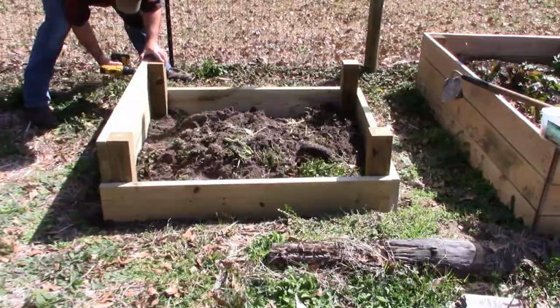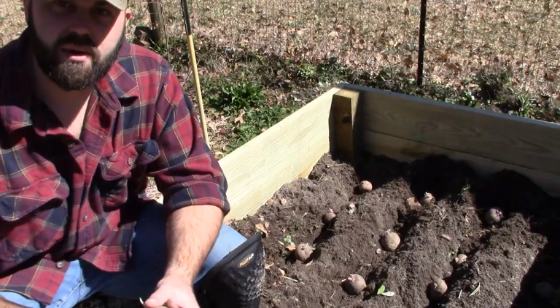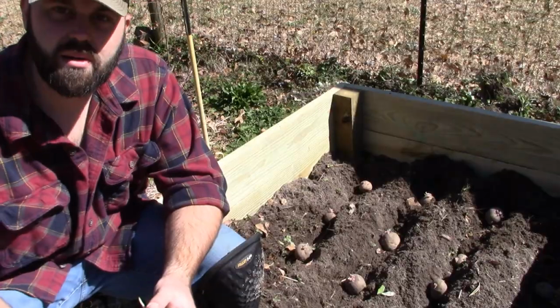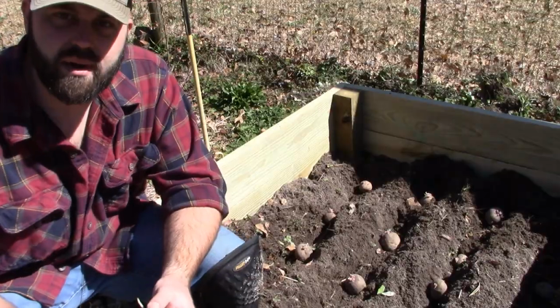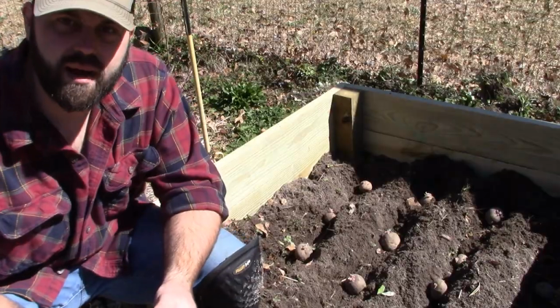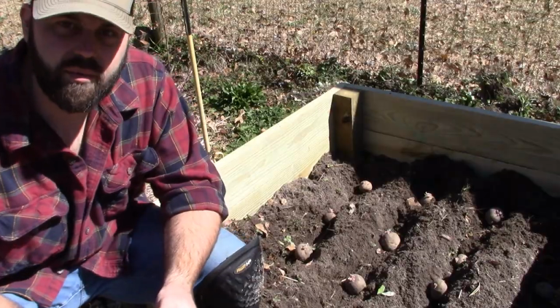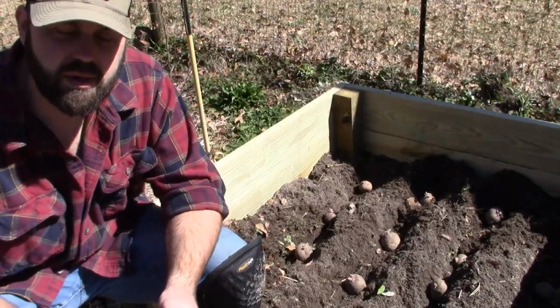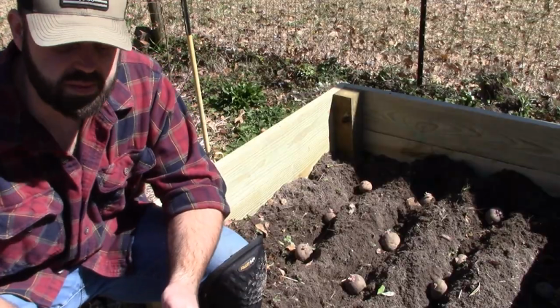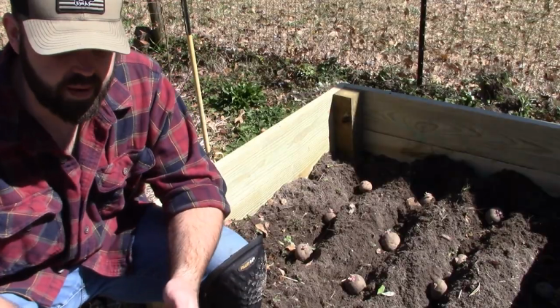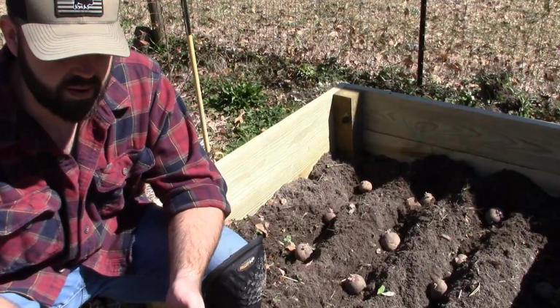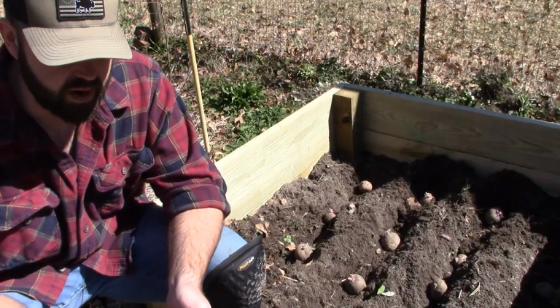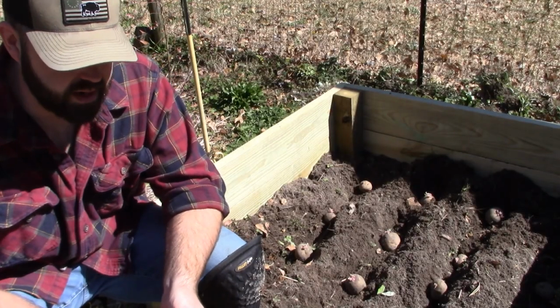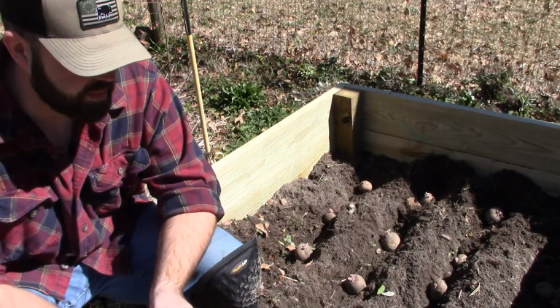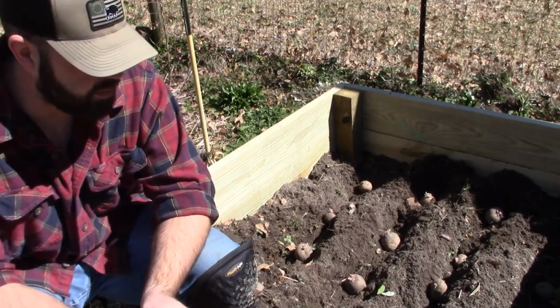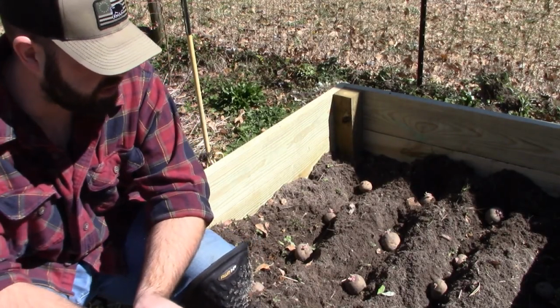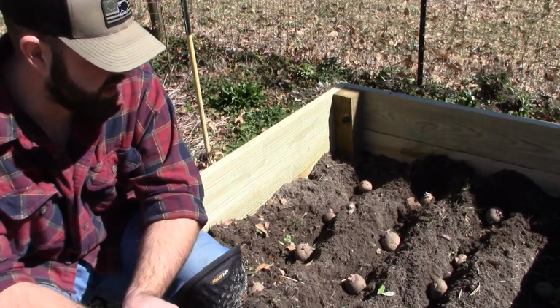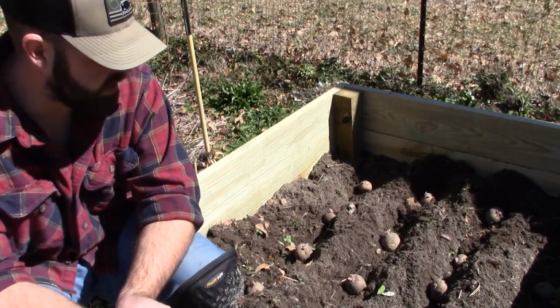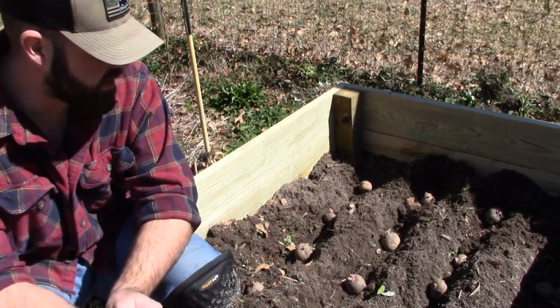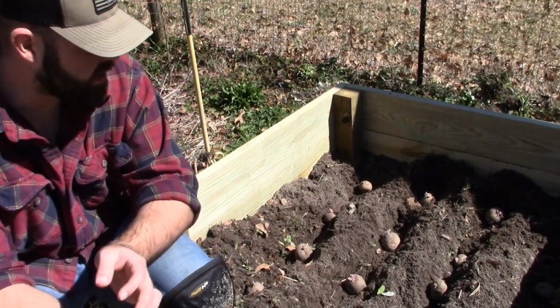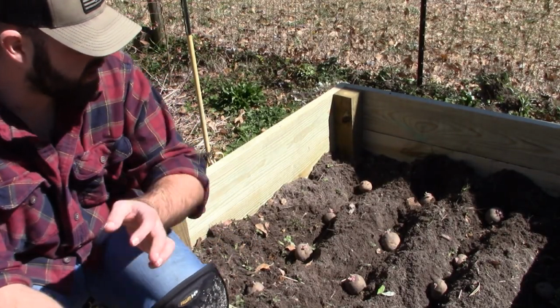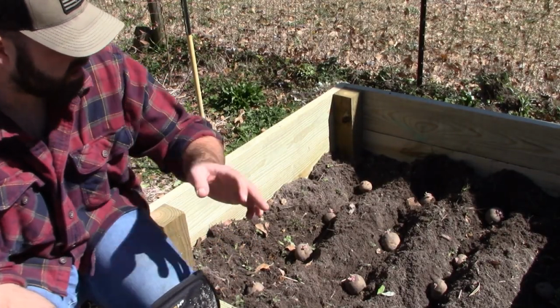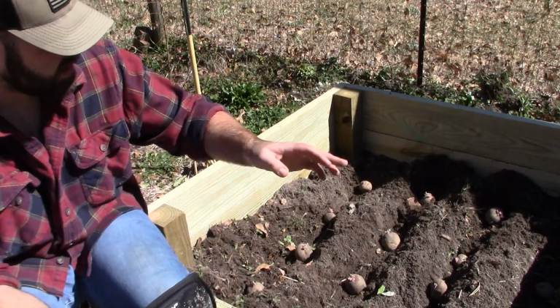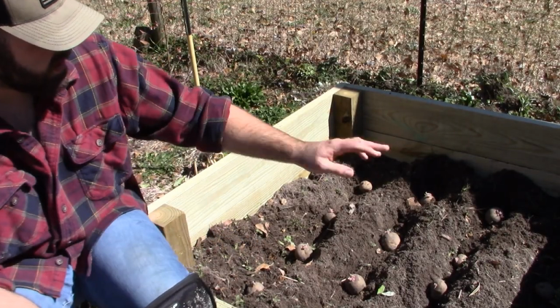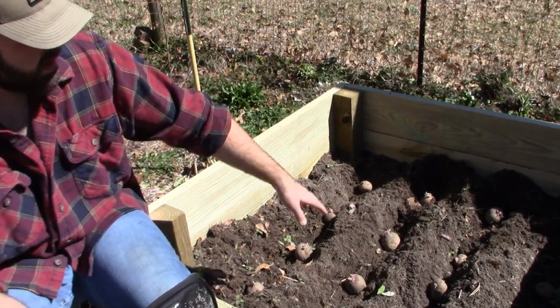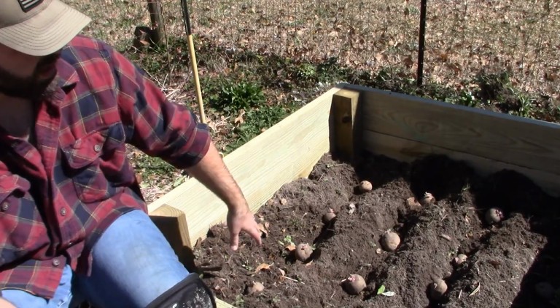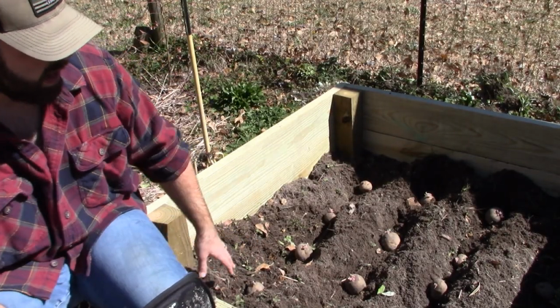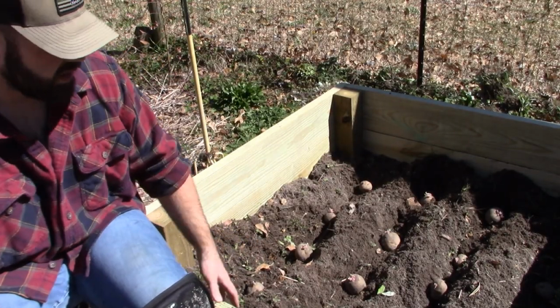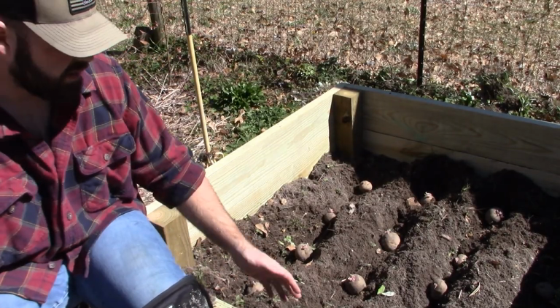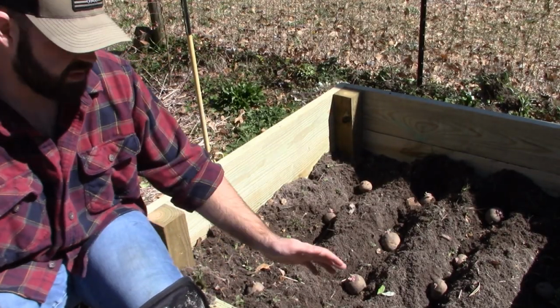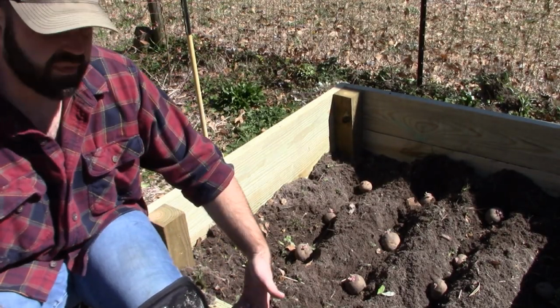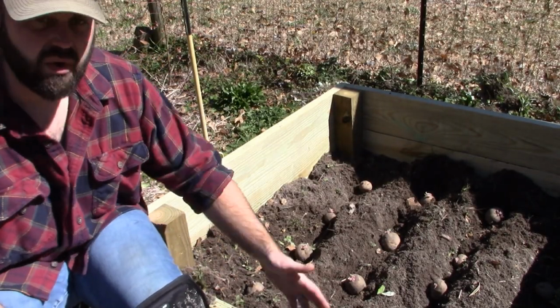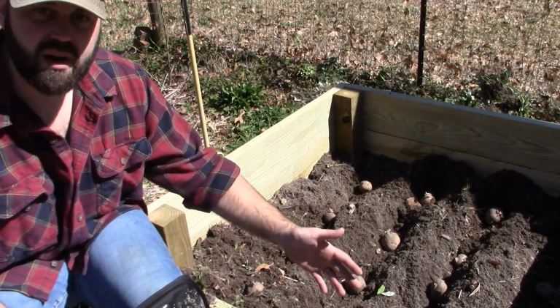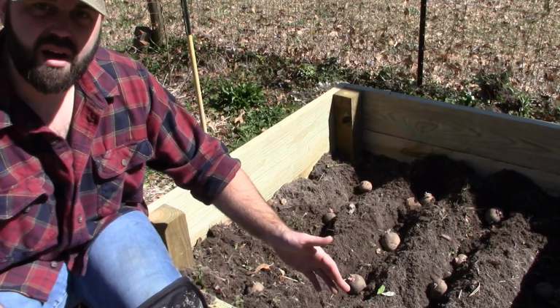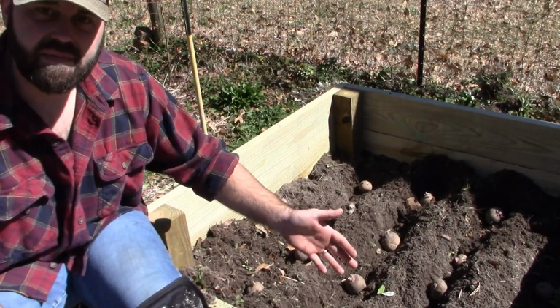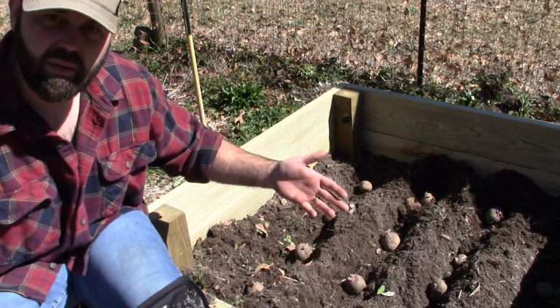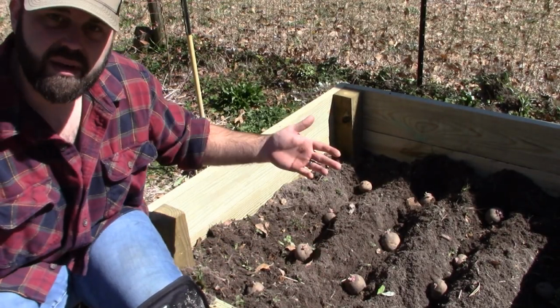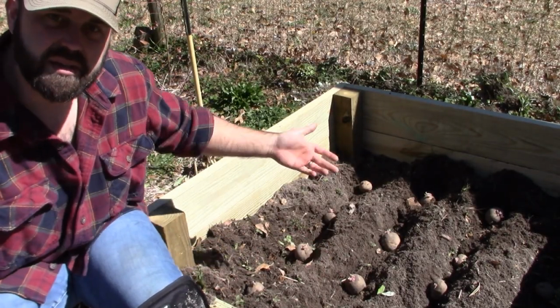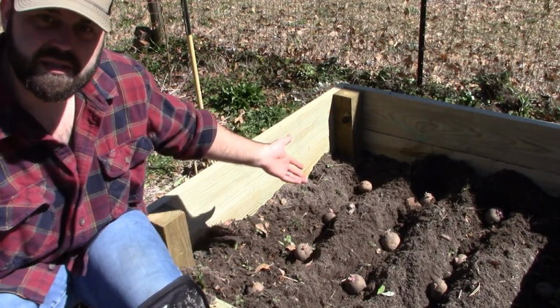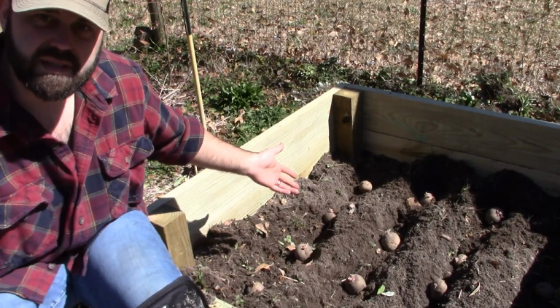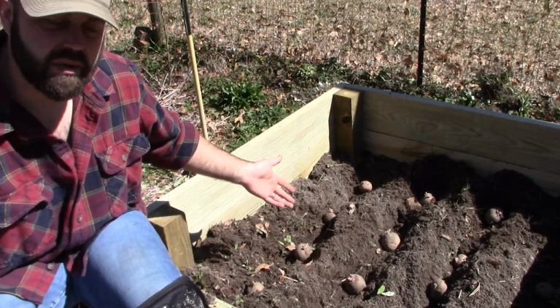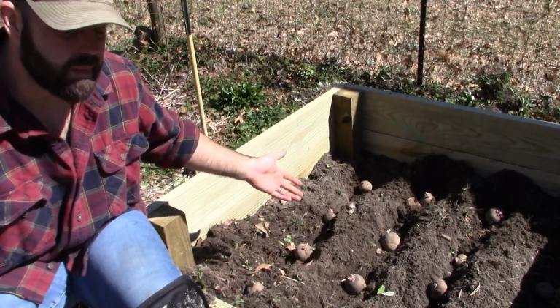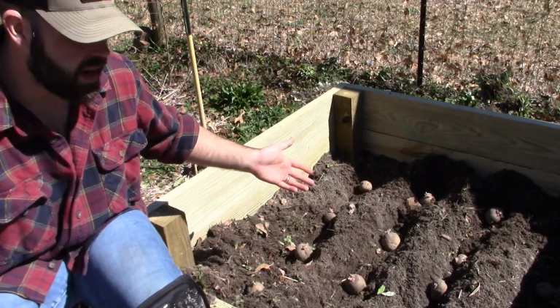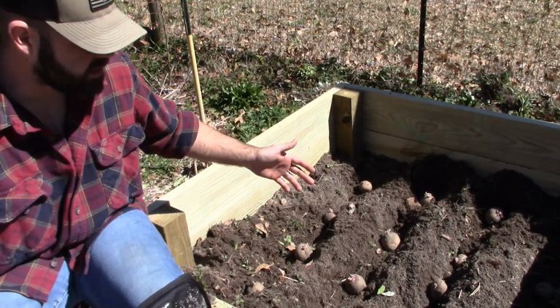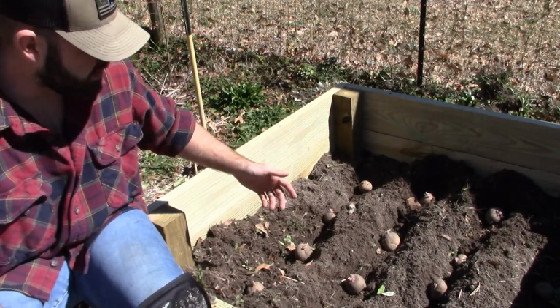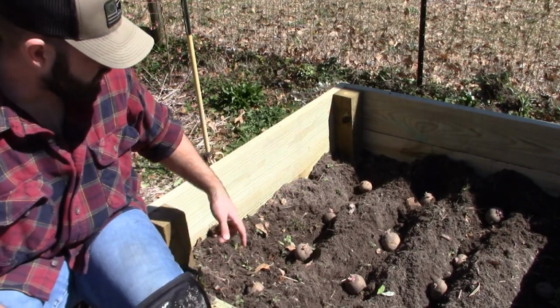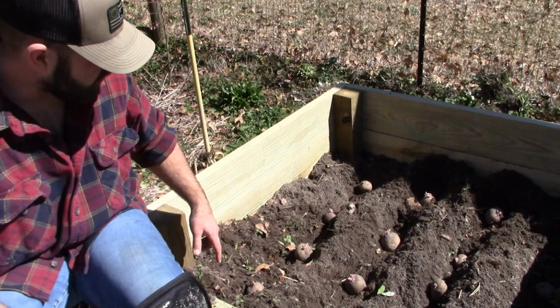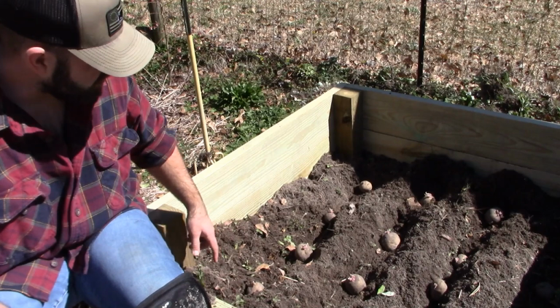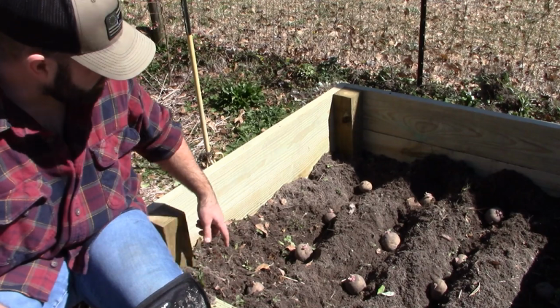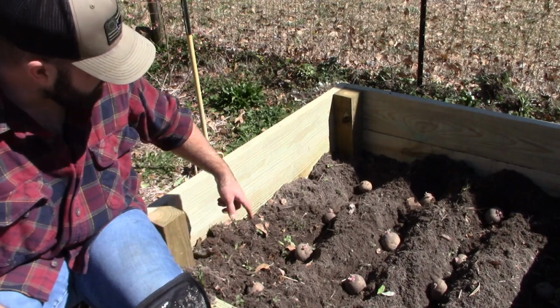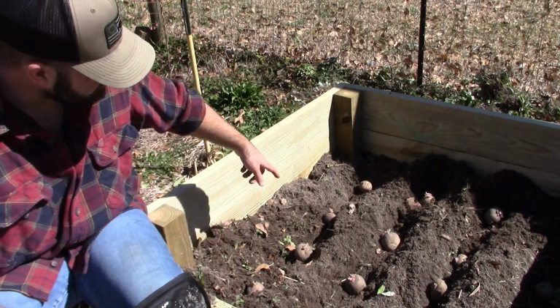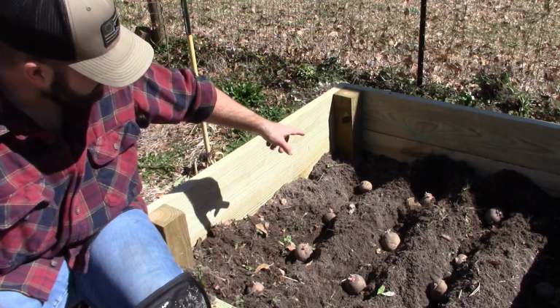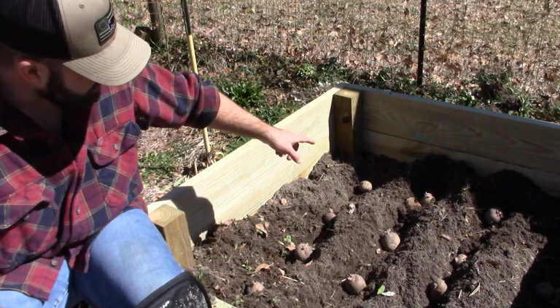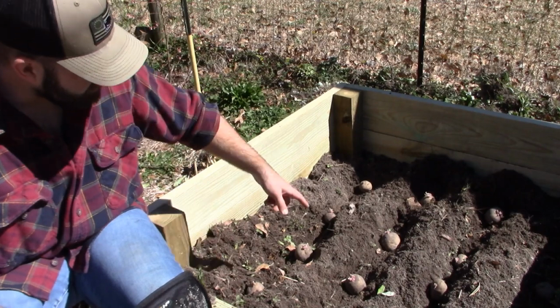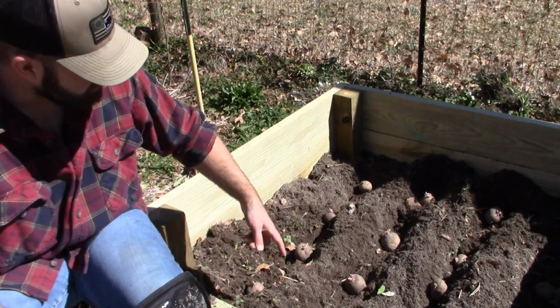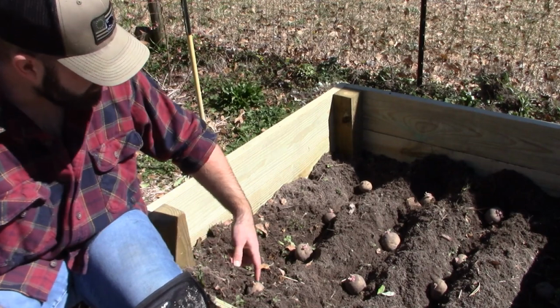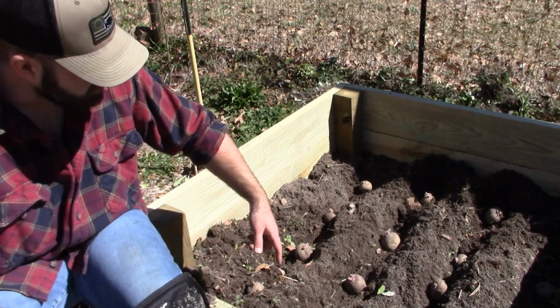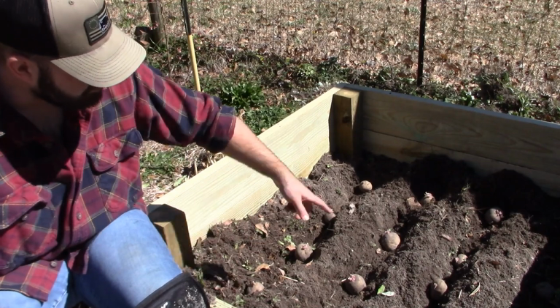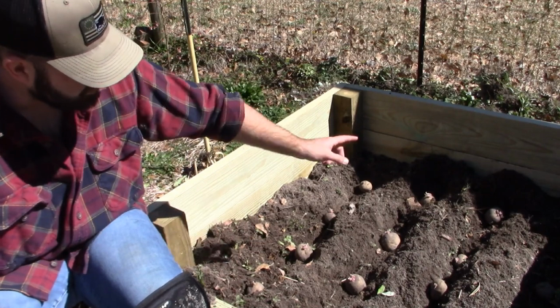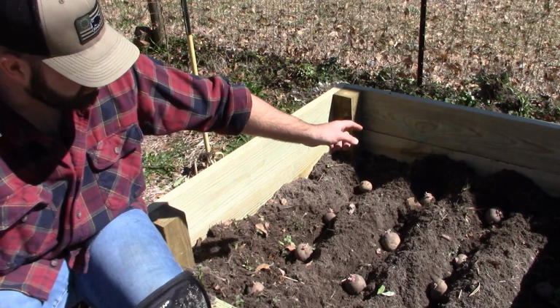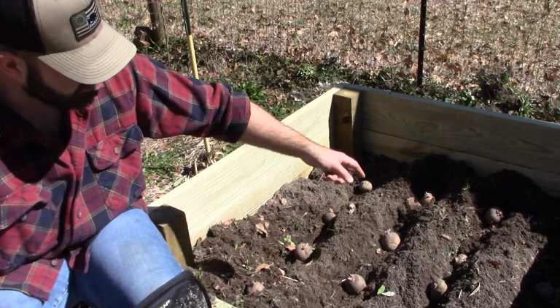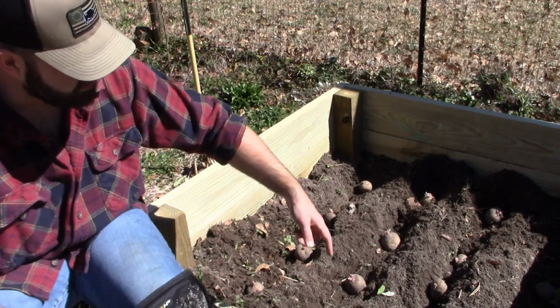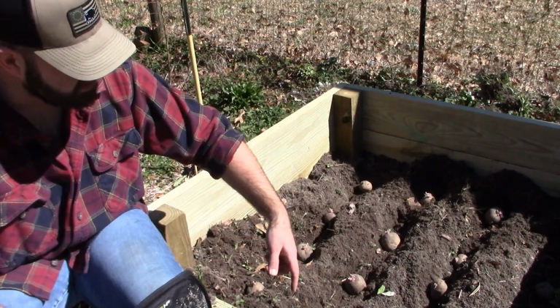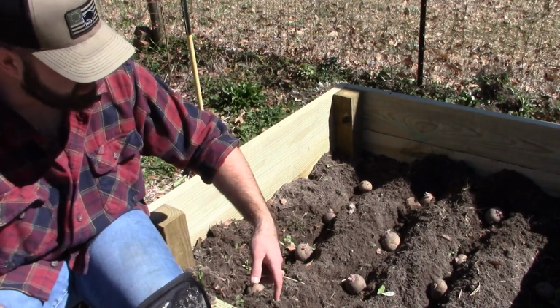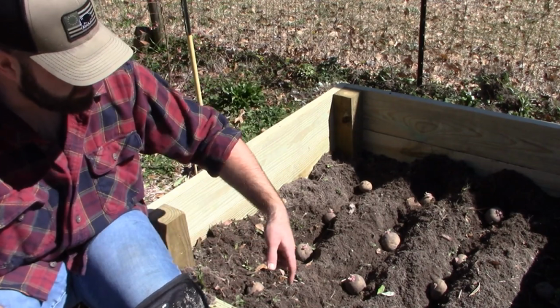All right, we're just about ready to be planted. I left the front off so you can see what I'm actually doing. Basically all I'll do is put trenches in.